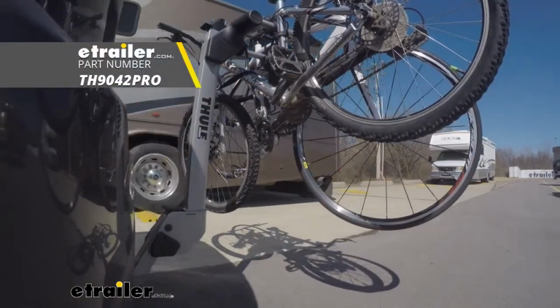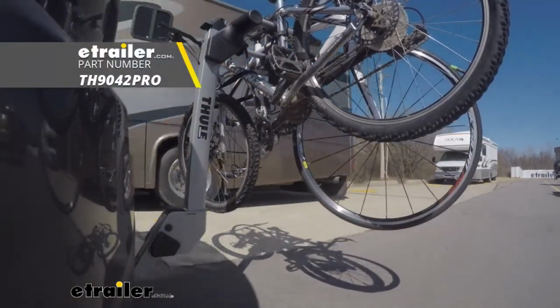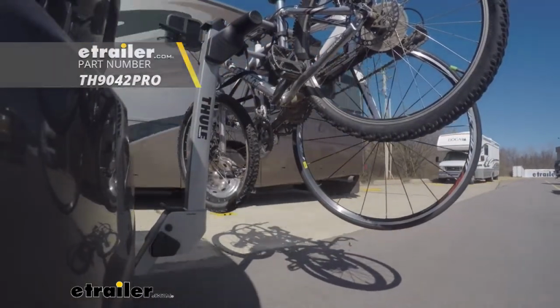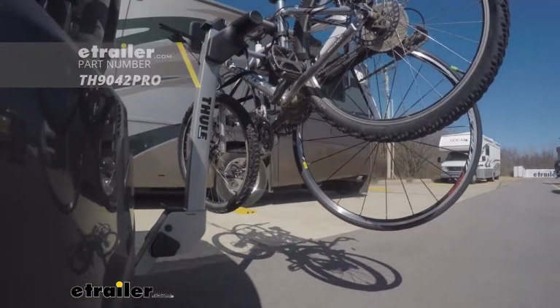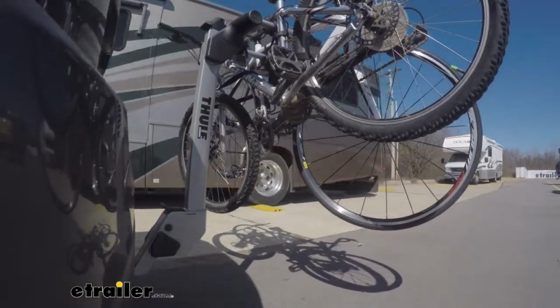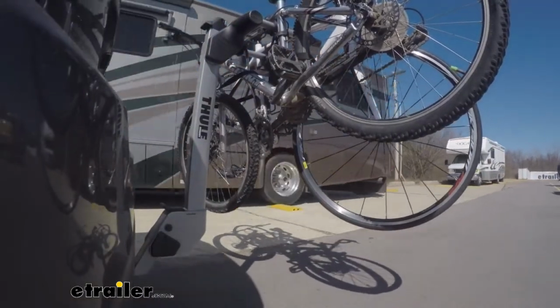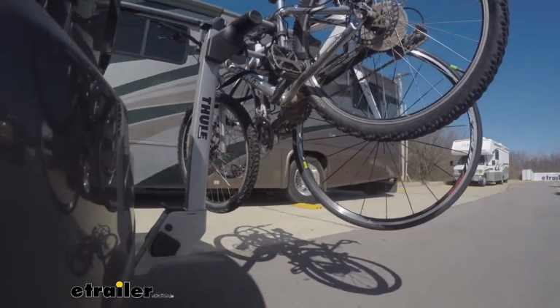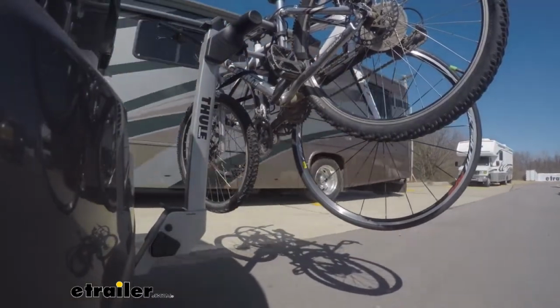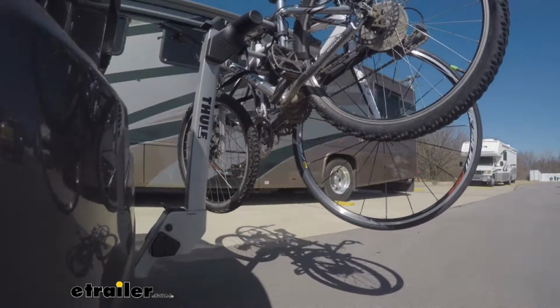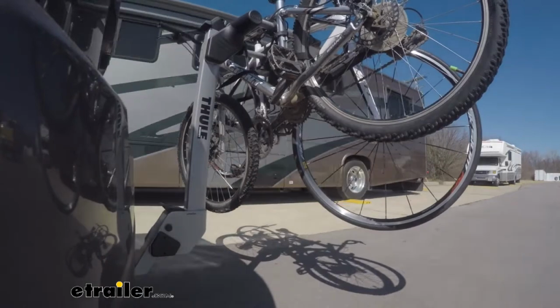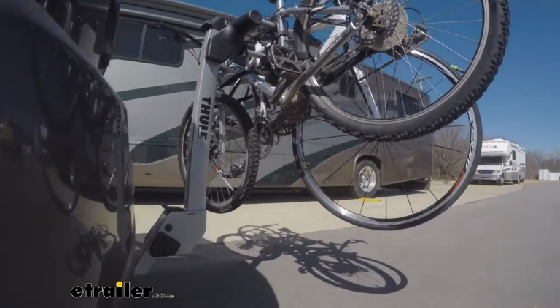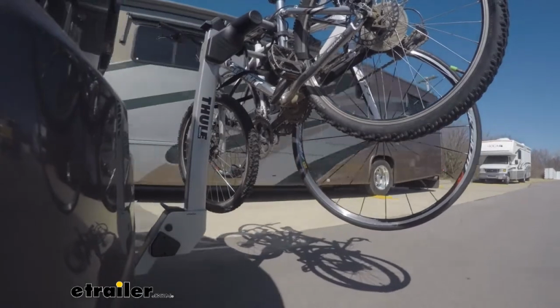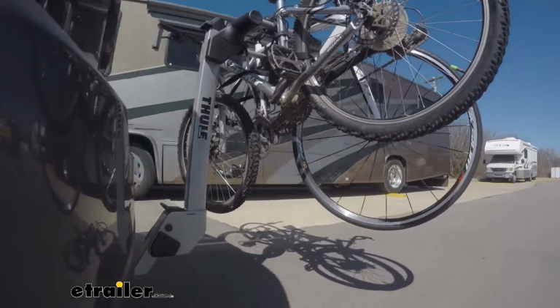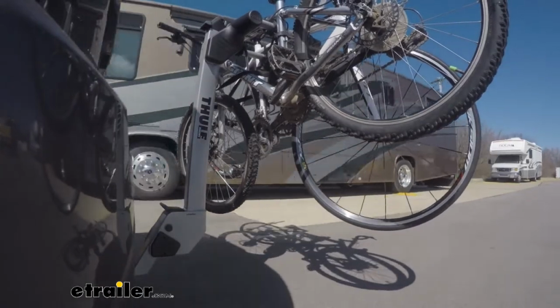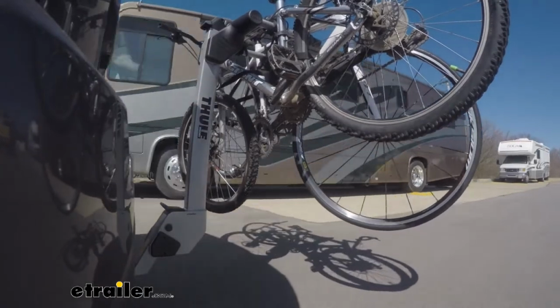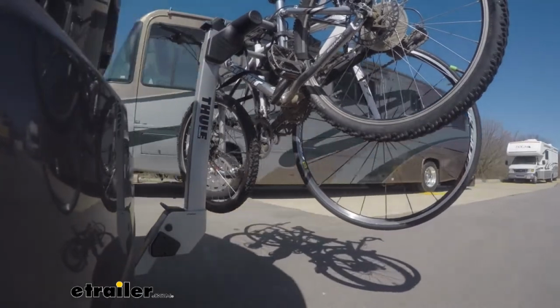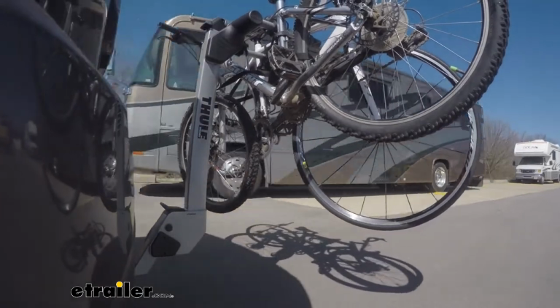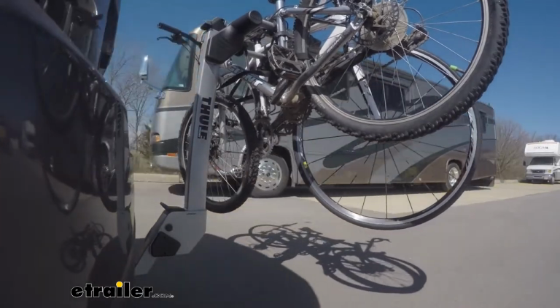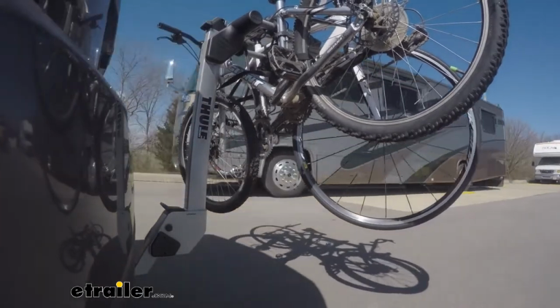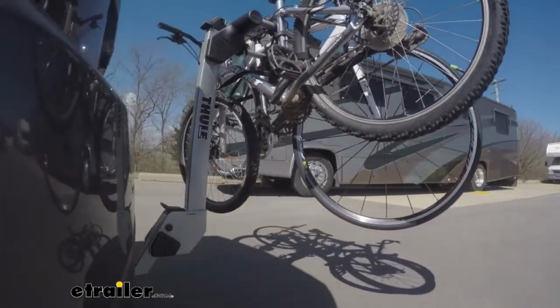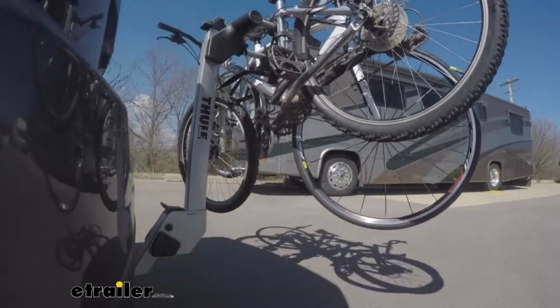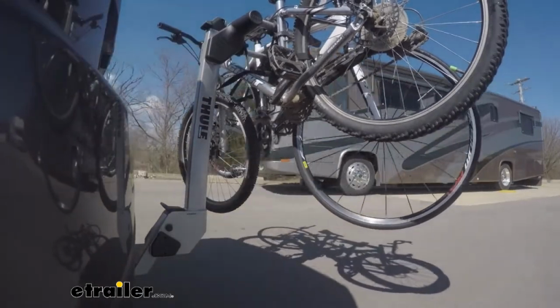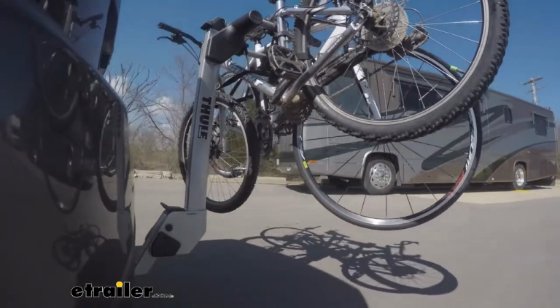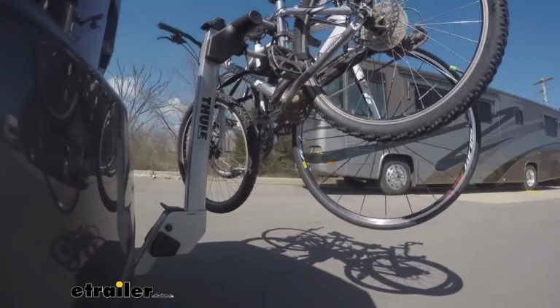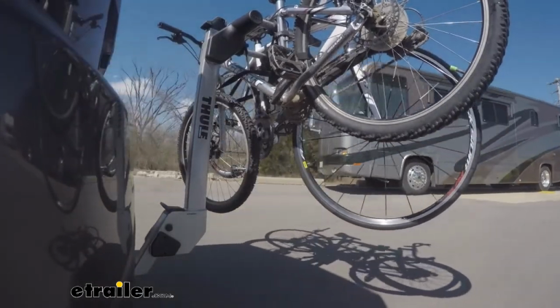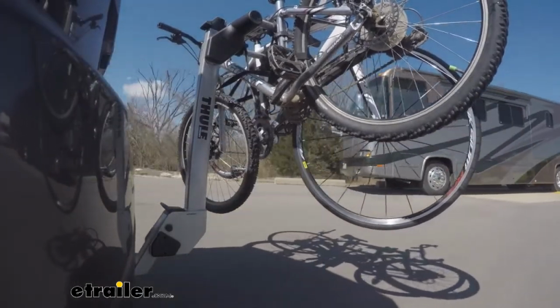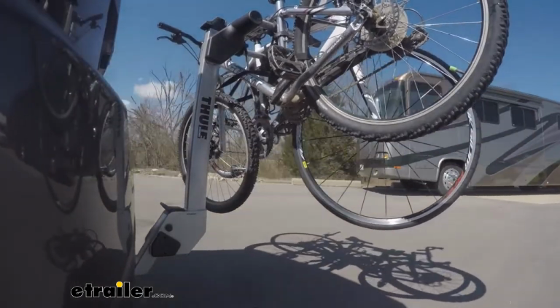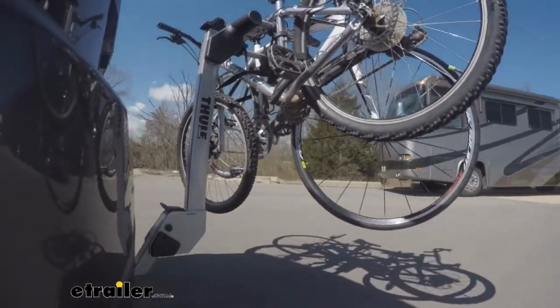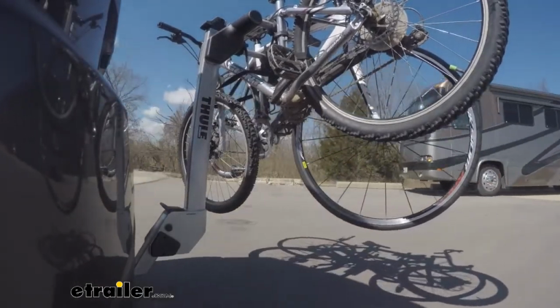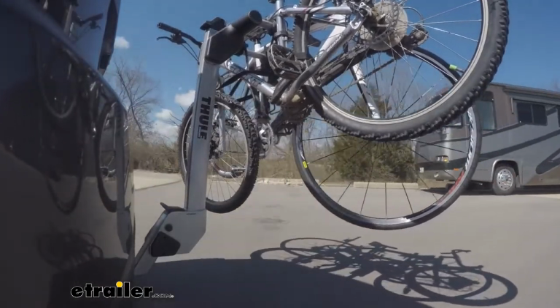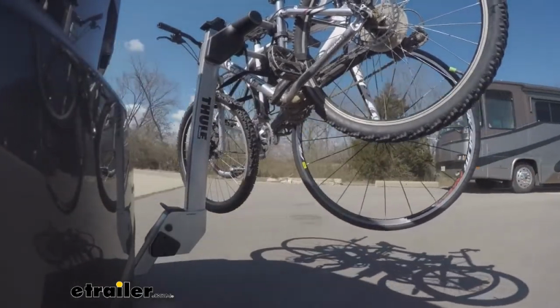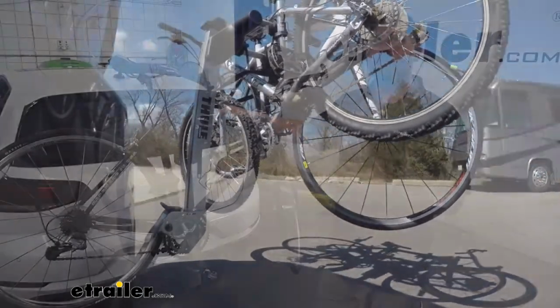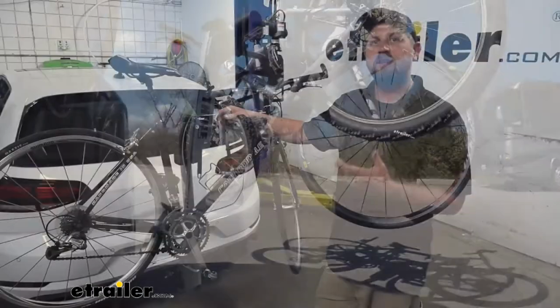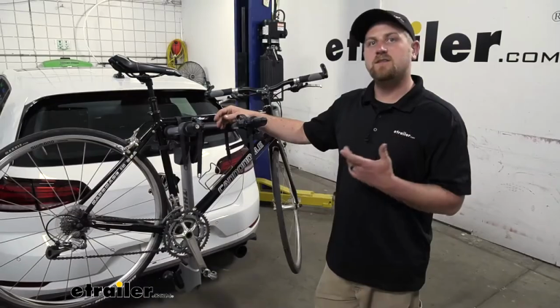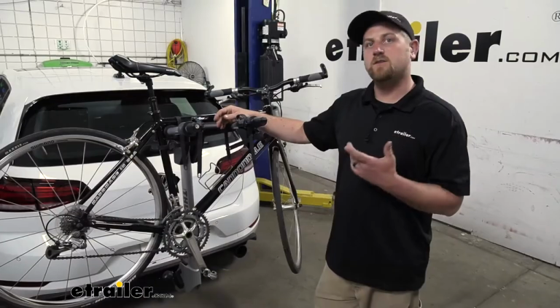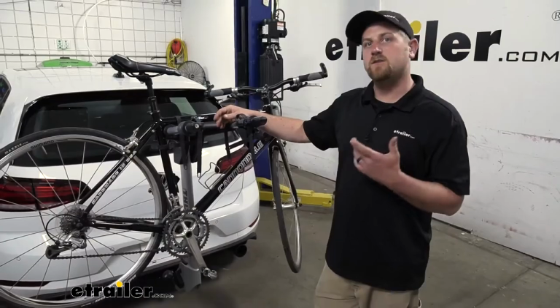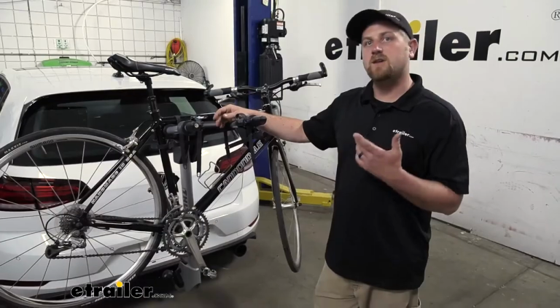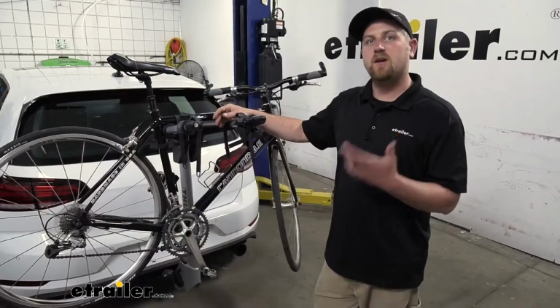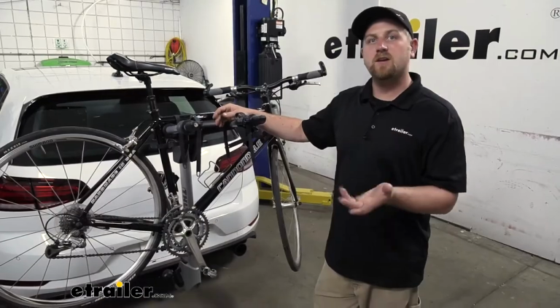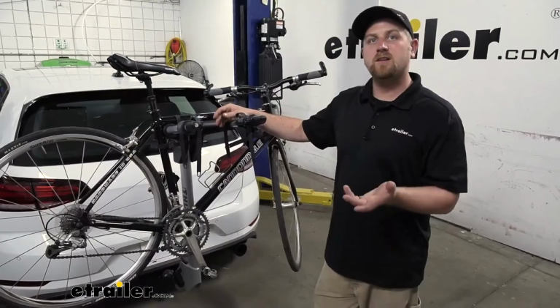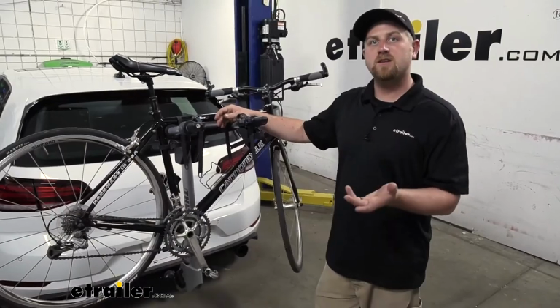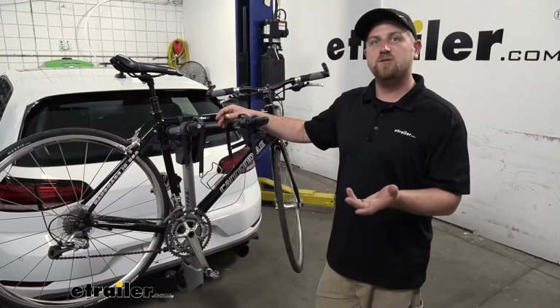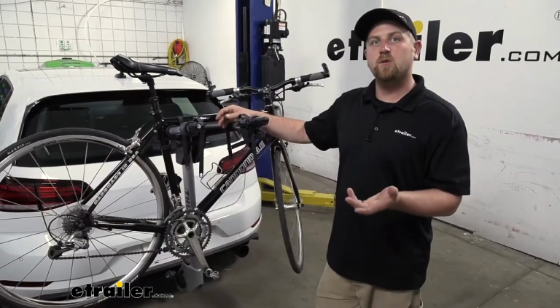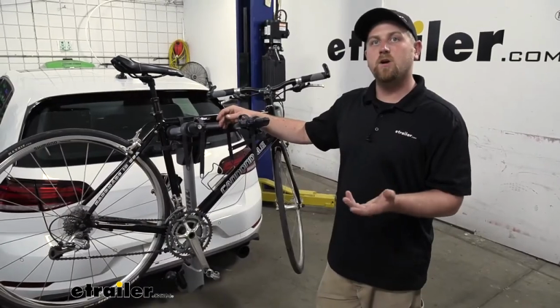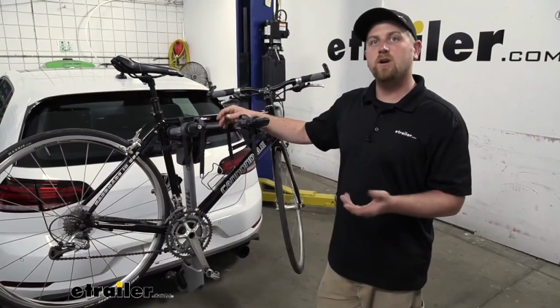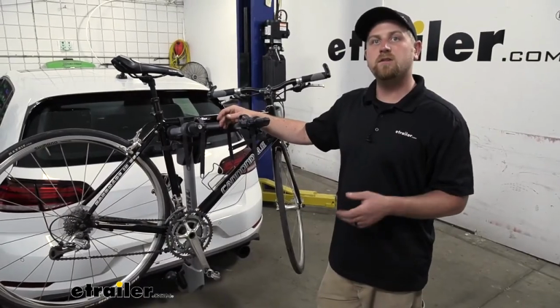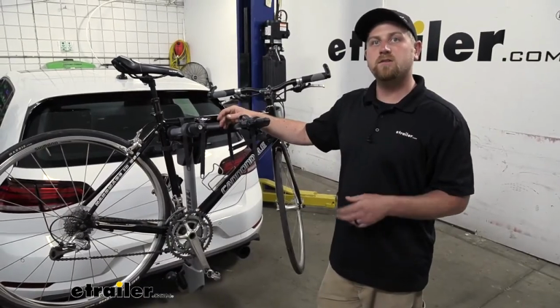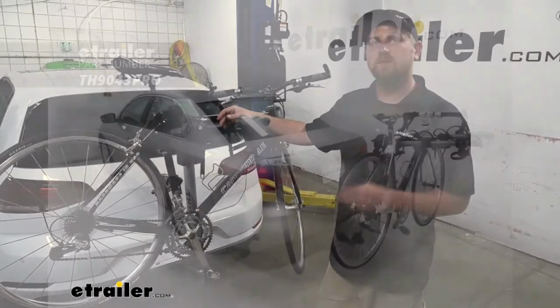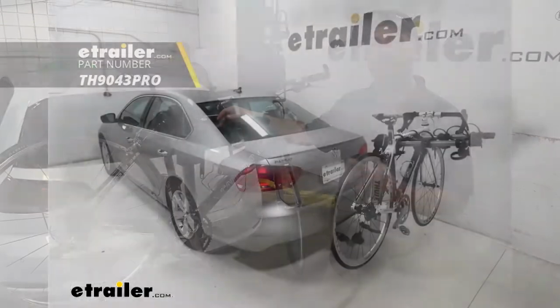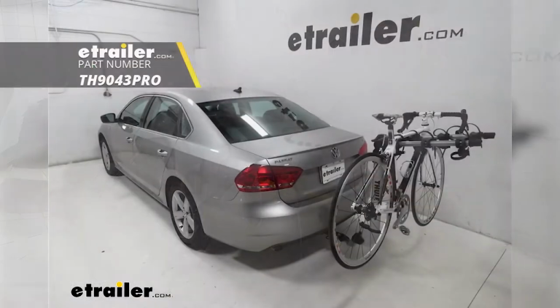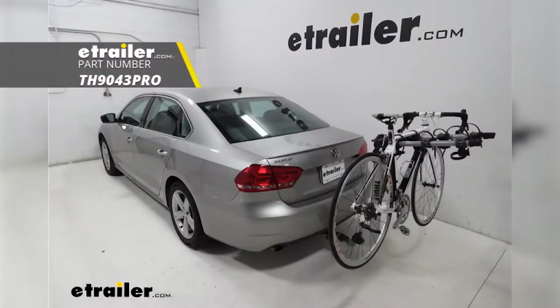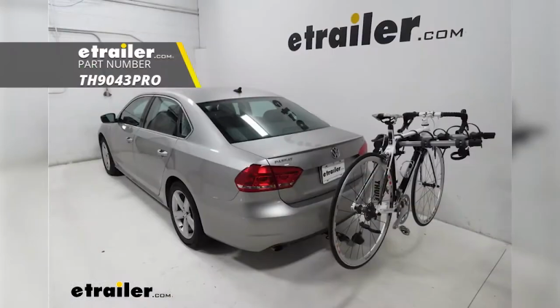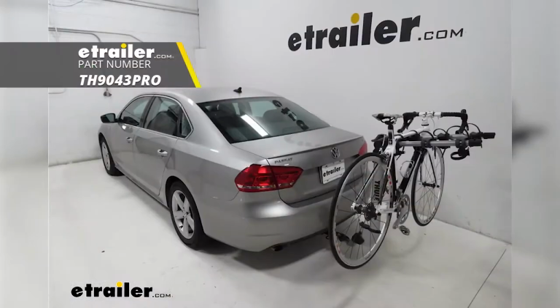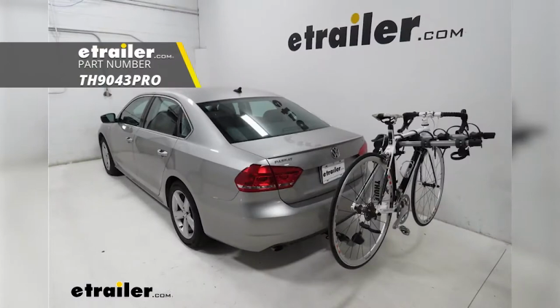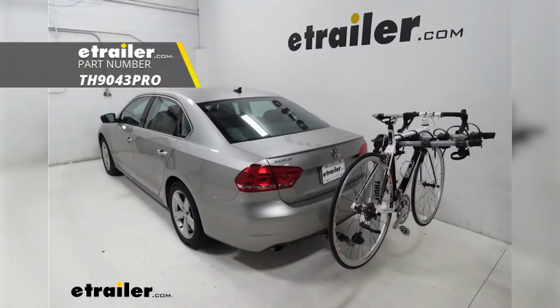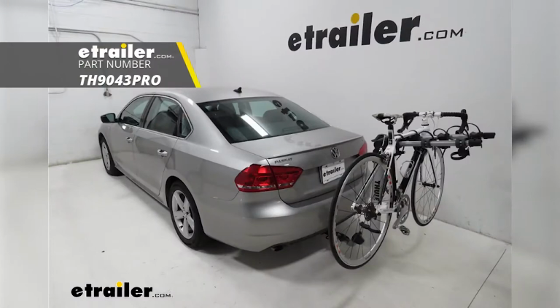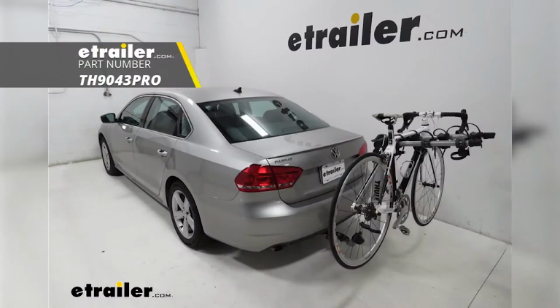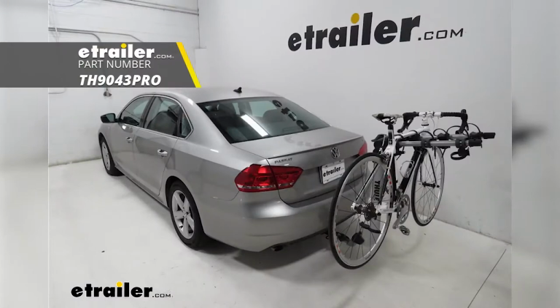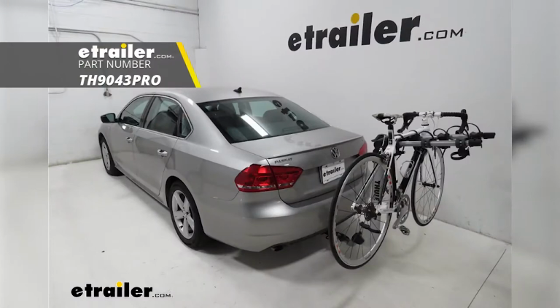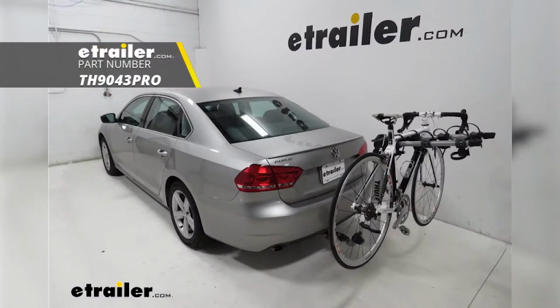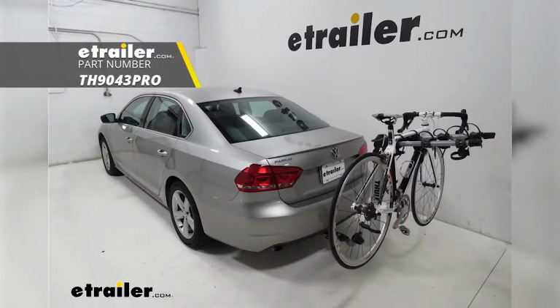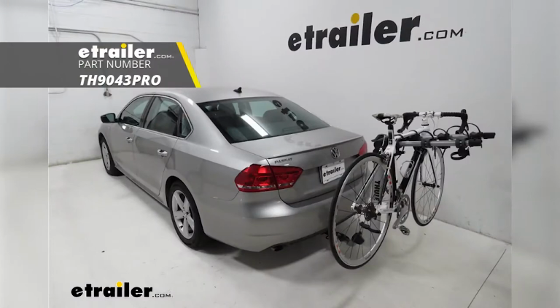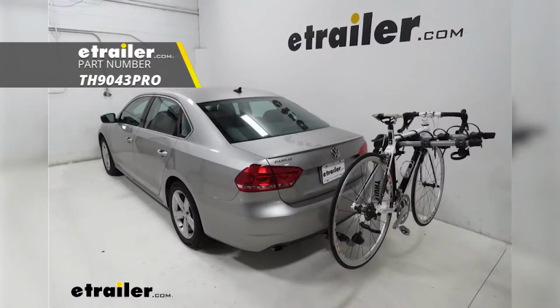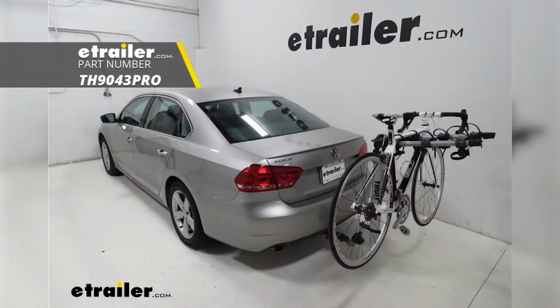This rack can hold up to a total of two bikes. However, if you need to carry an additional one, there's a three-bike version available as well.